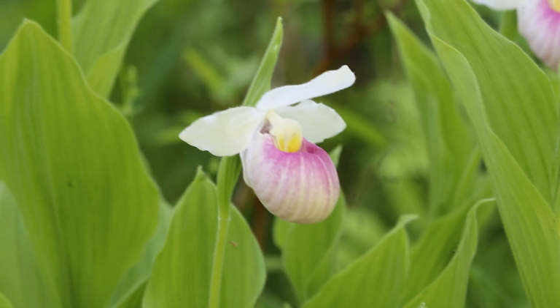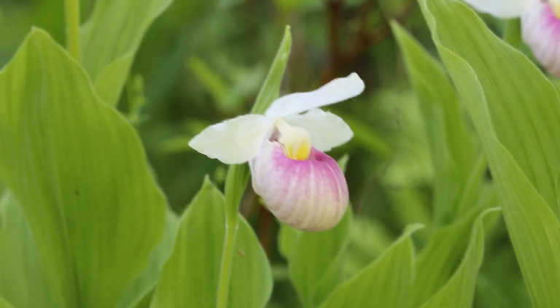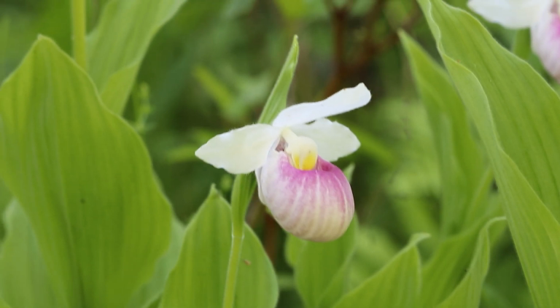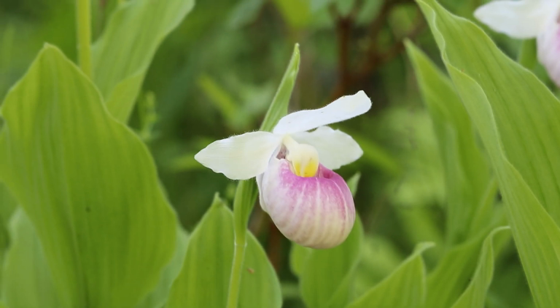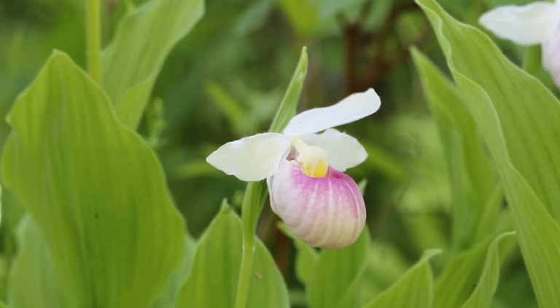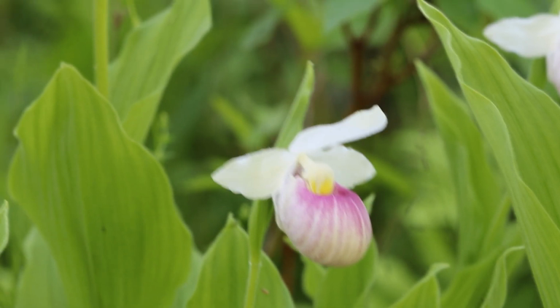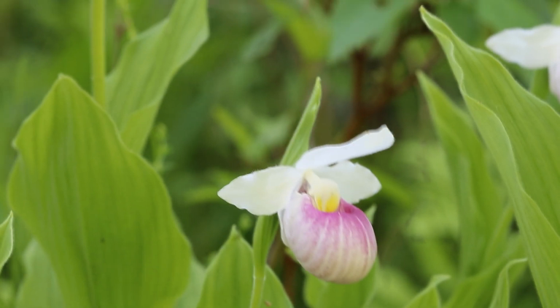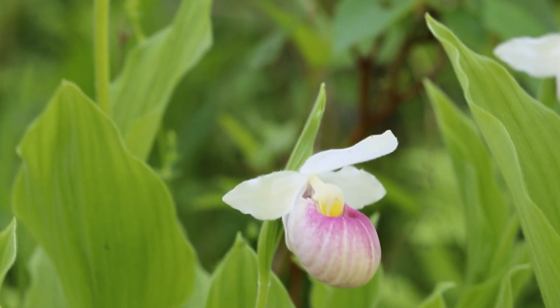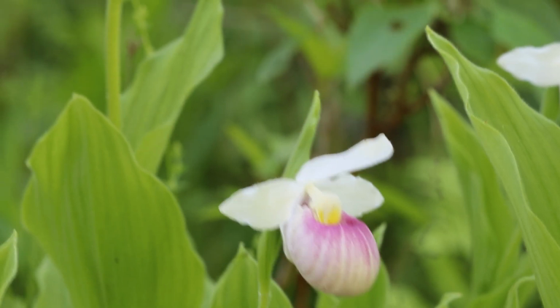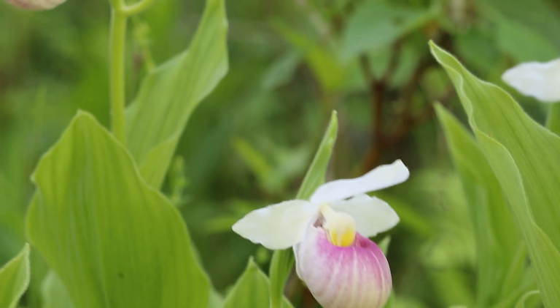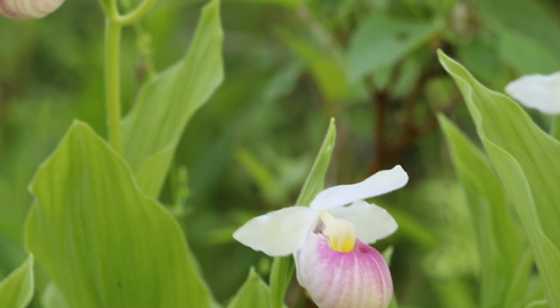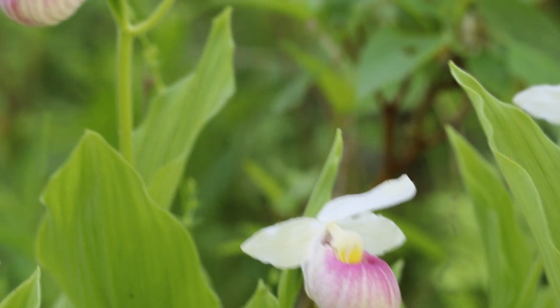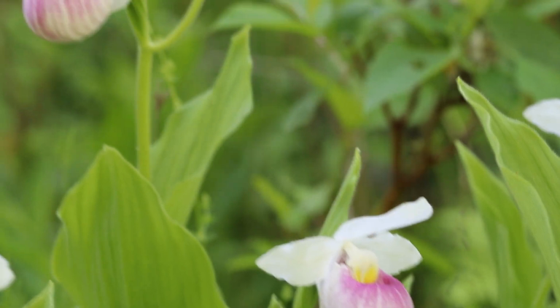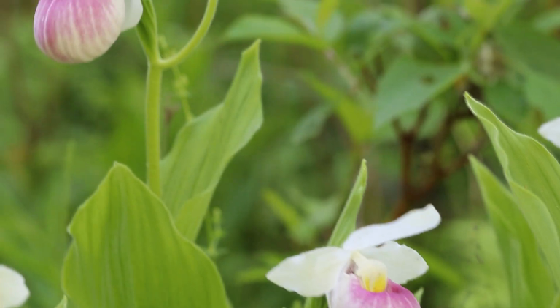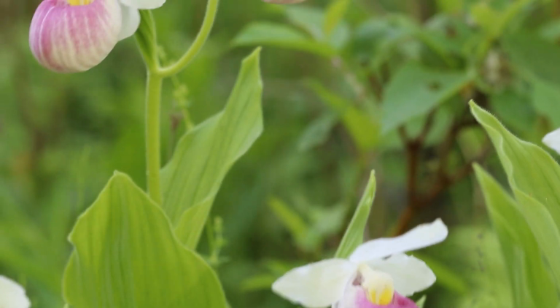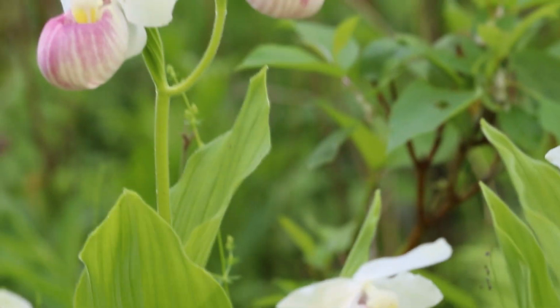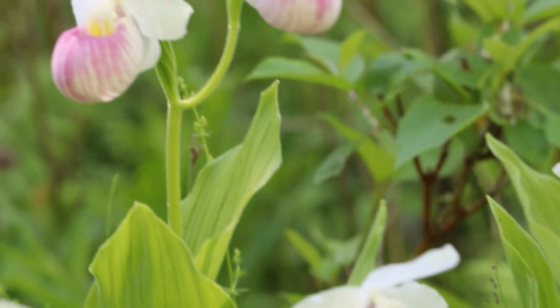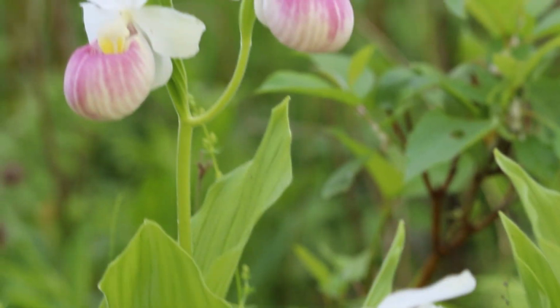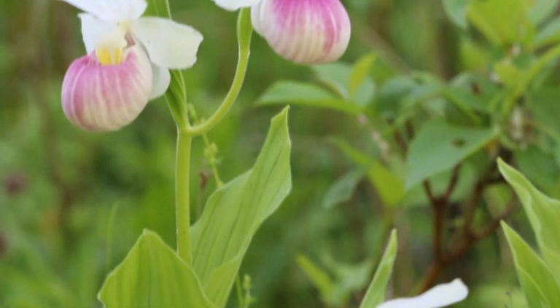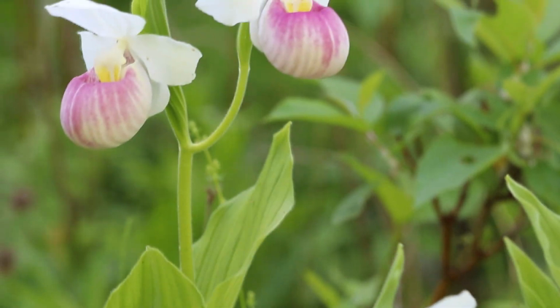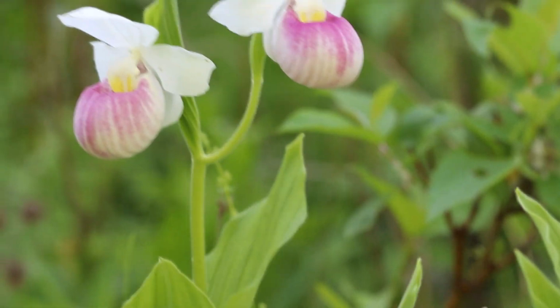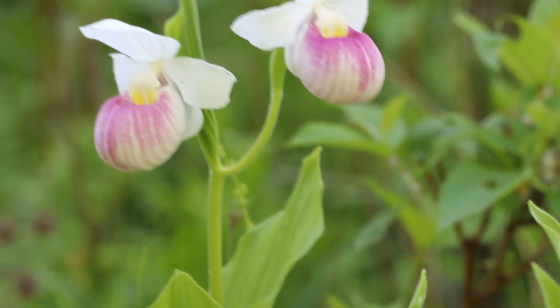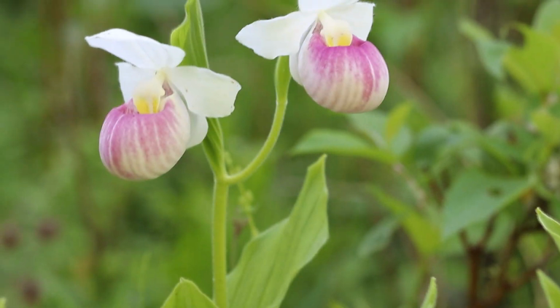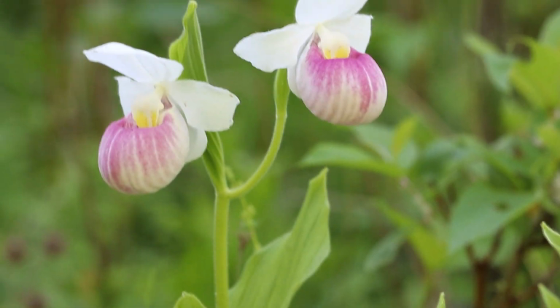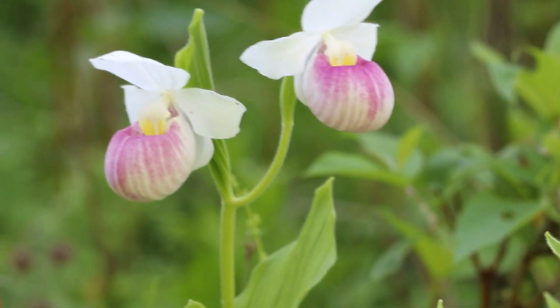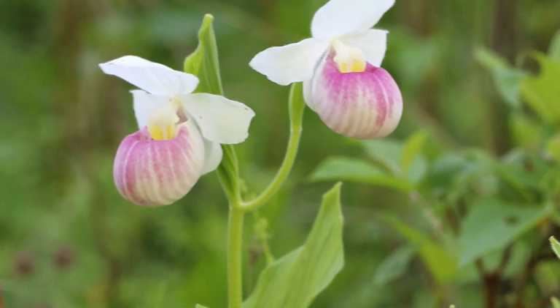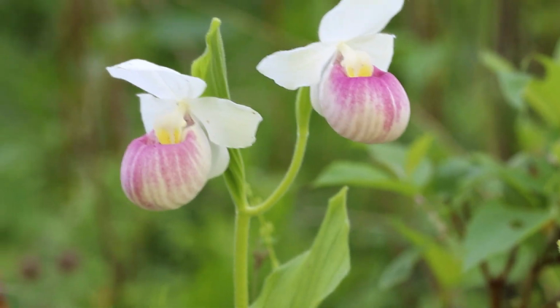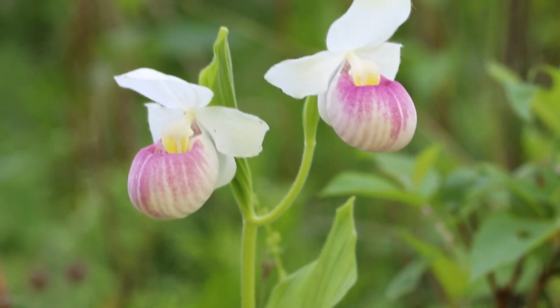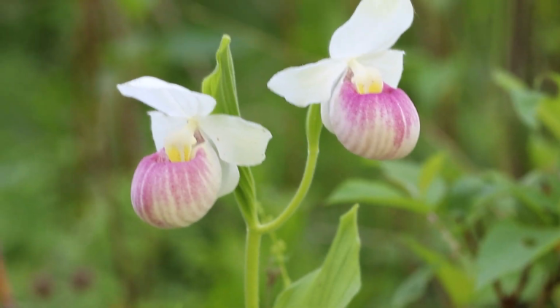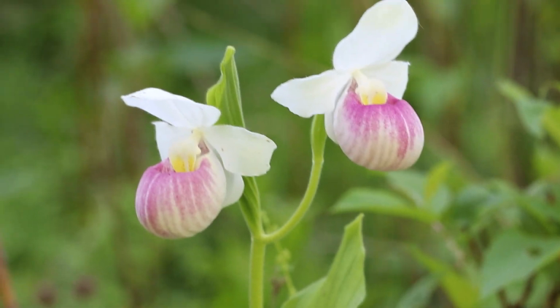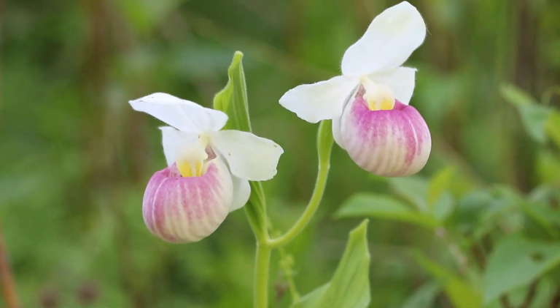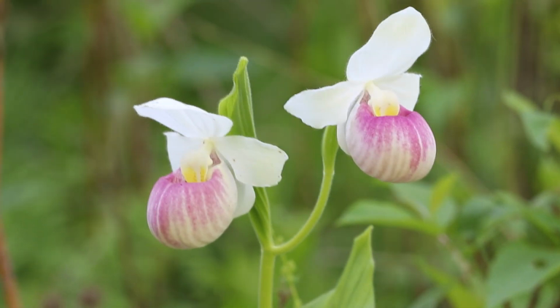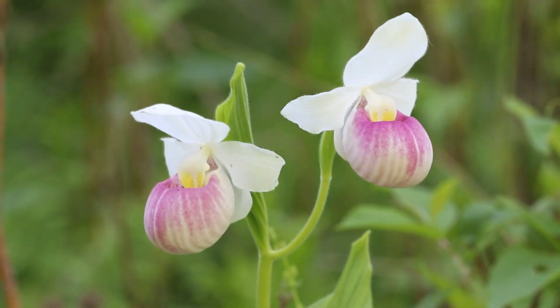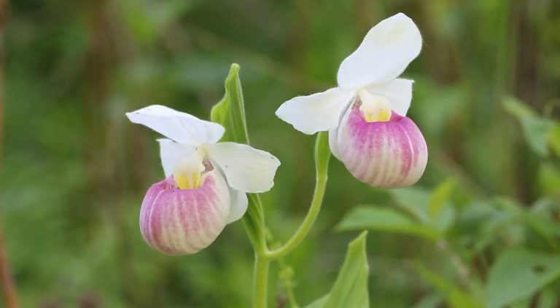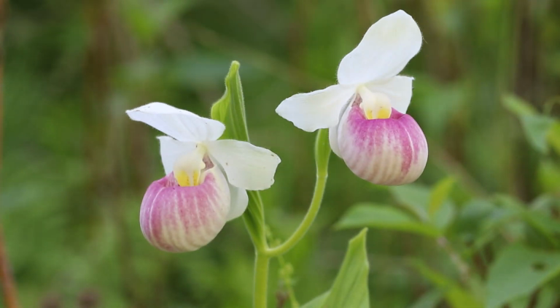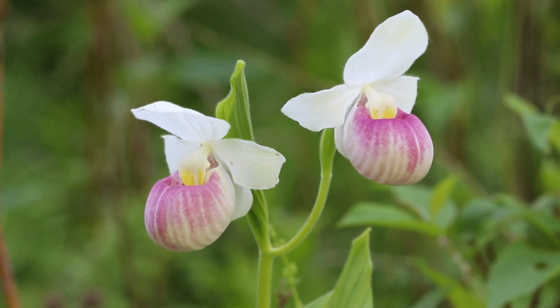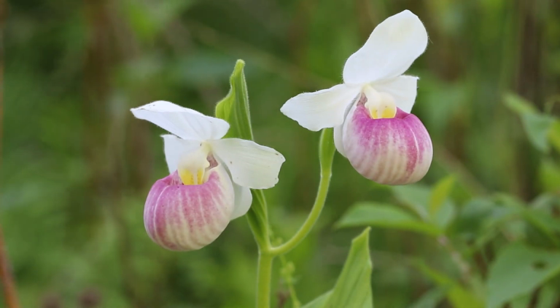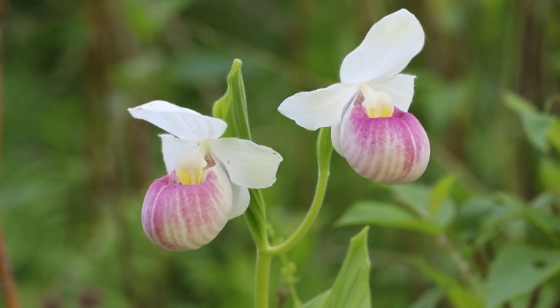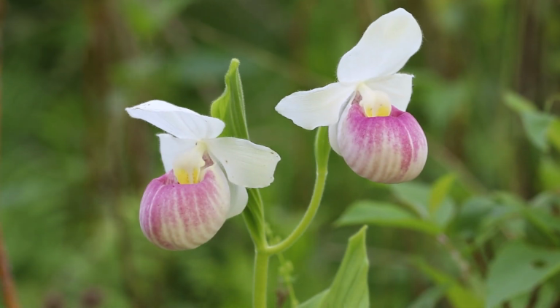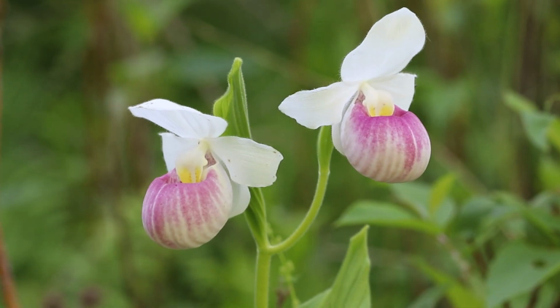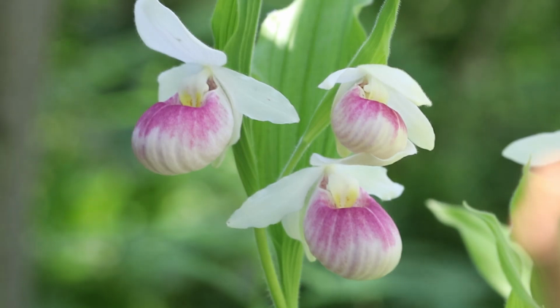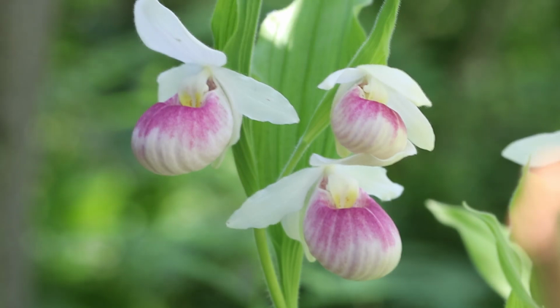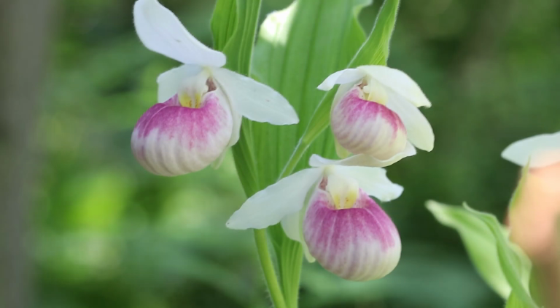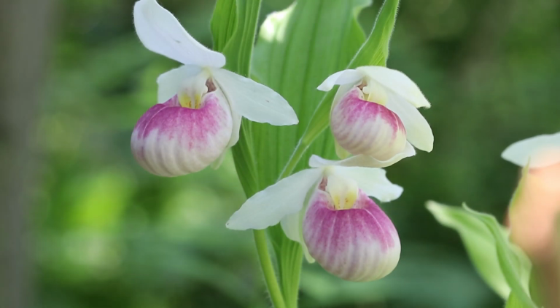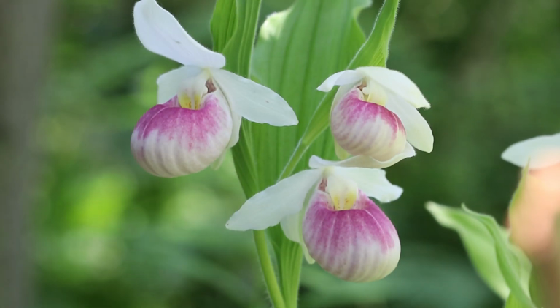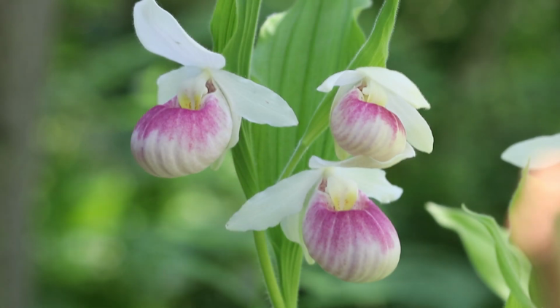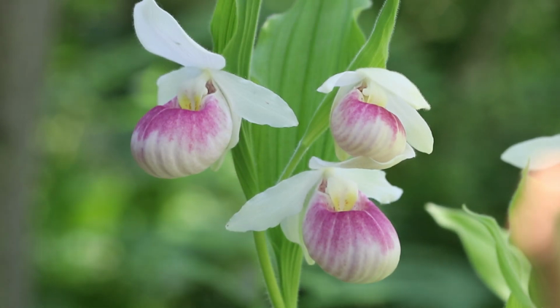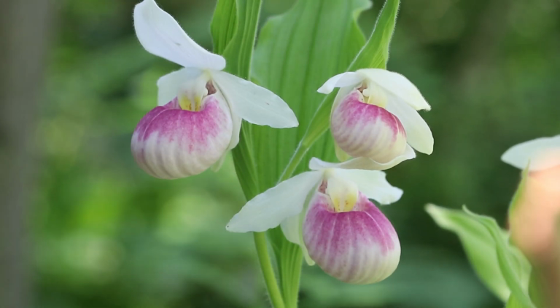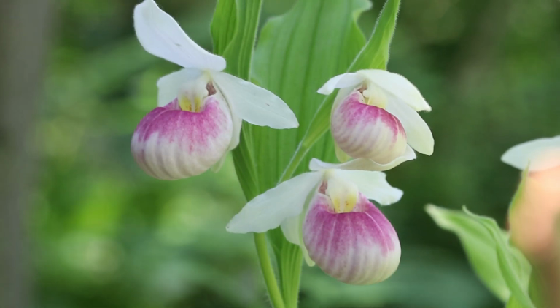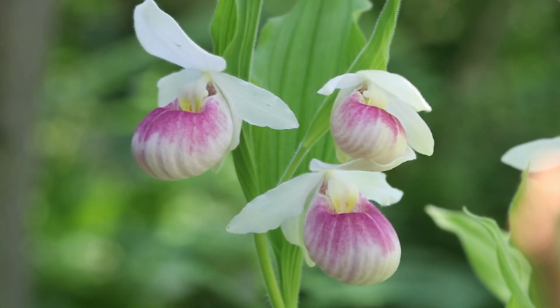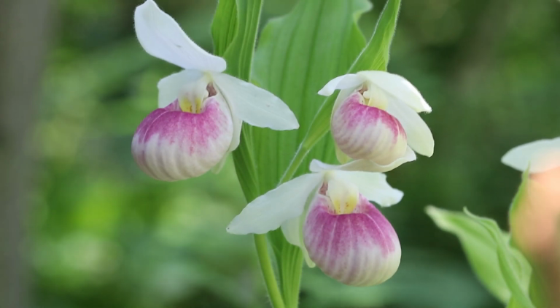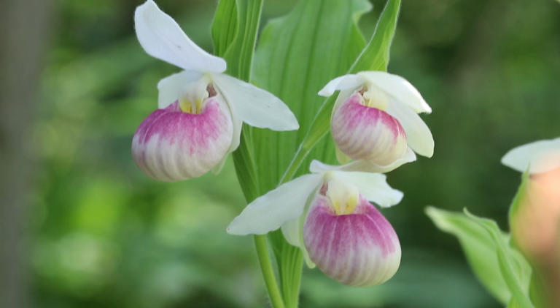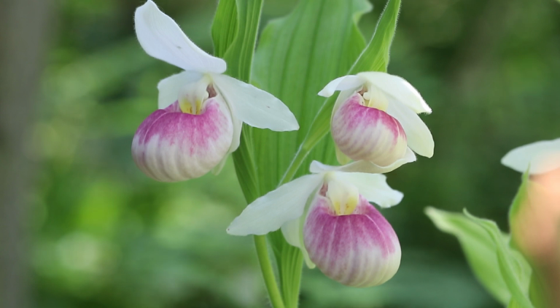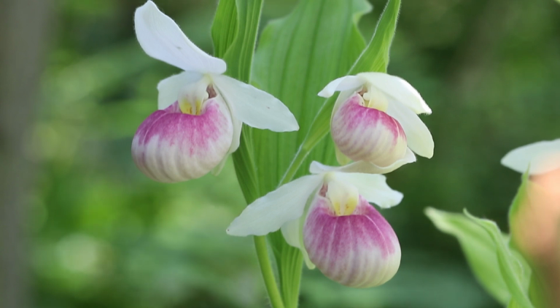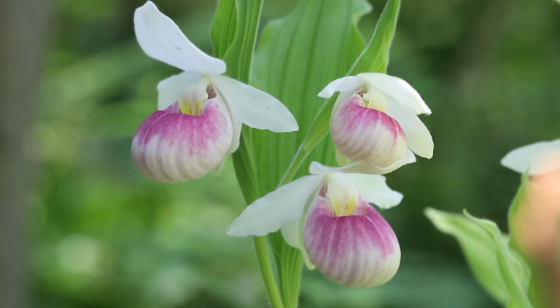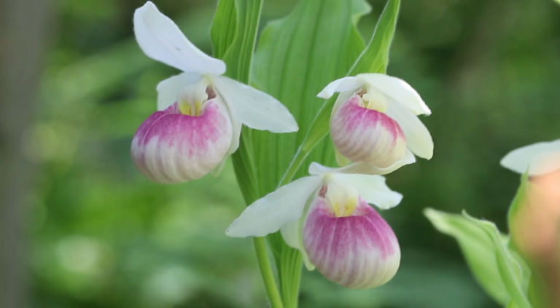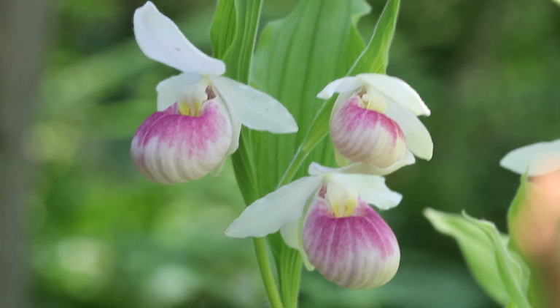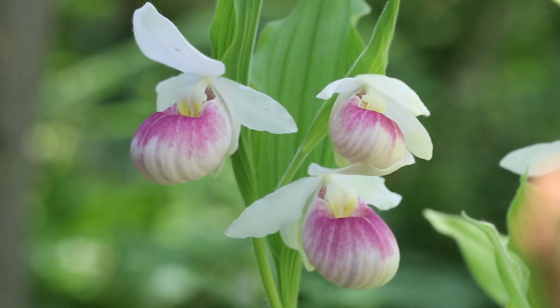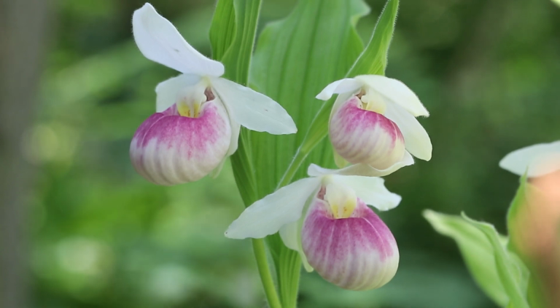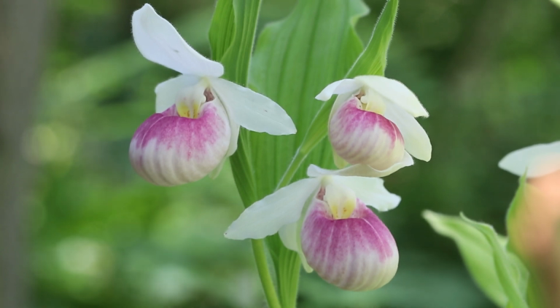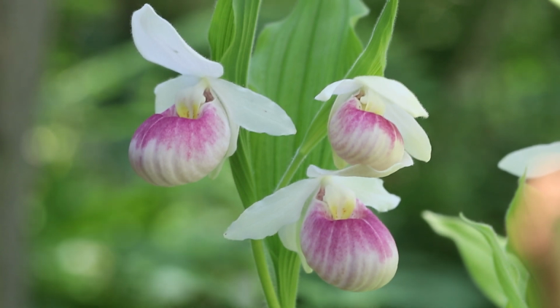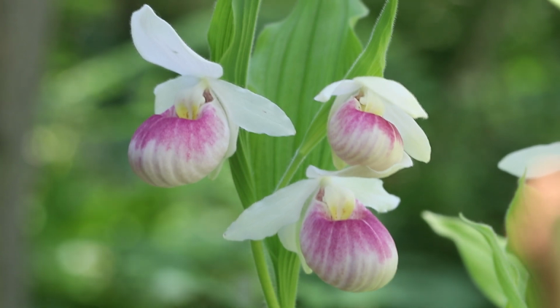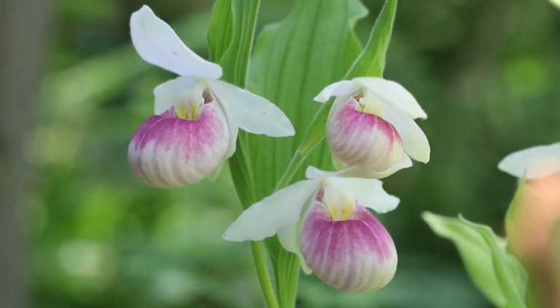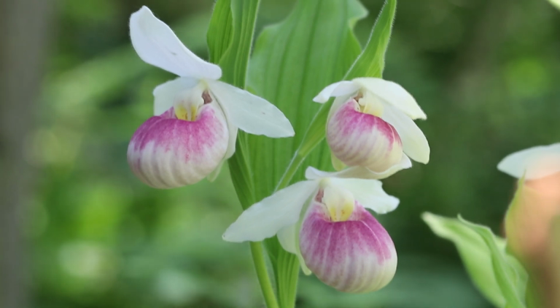At the top of the stem, it is common for one or two flowers to be present. On a rare occasion, sometimes three can be observed.